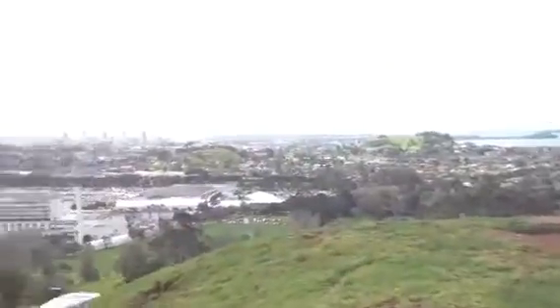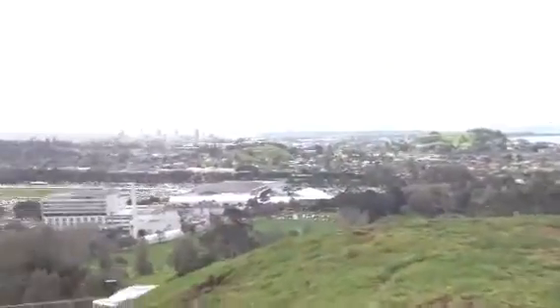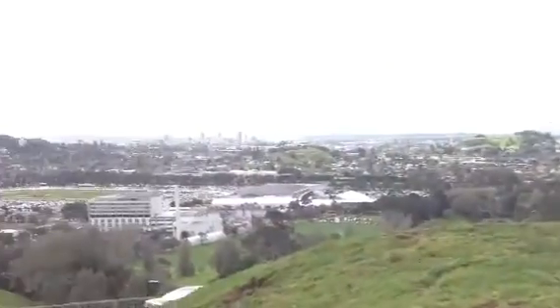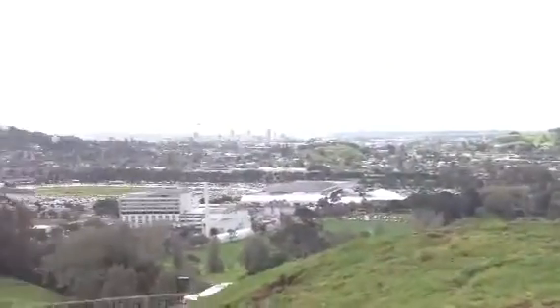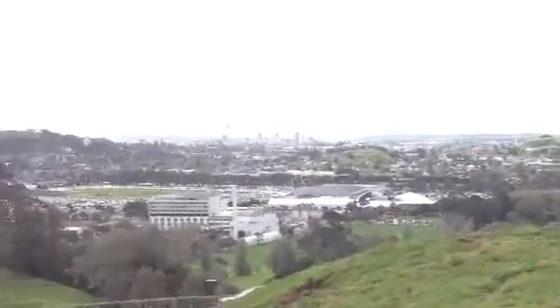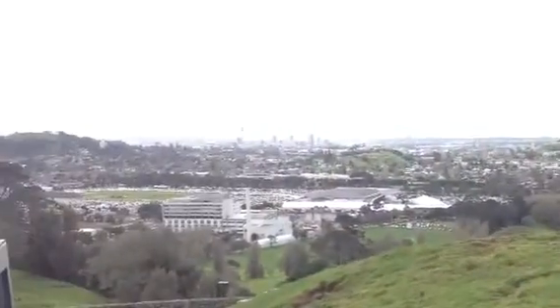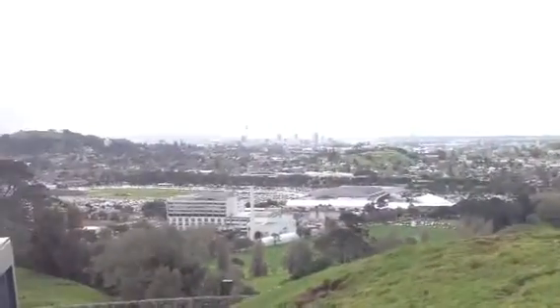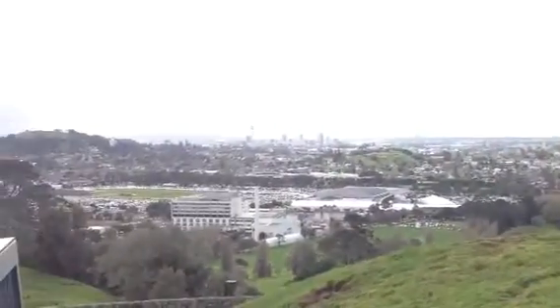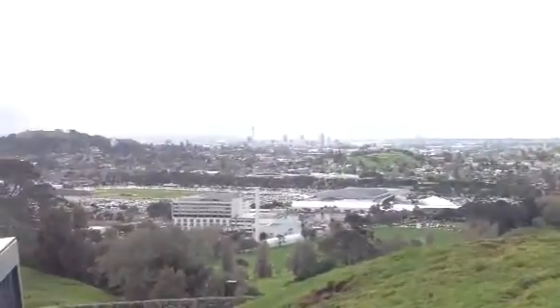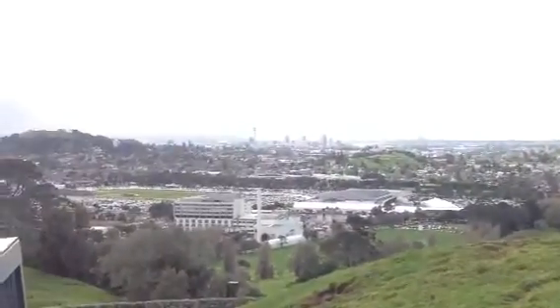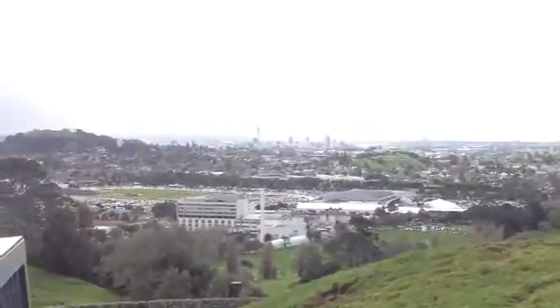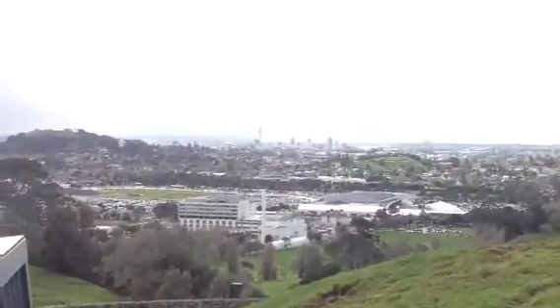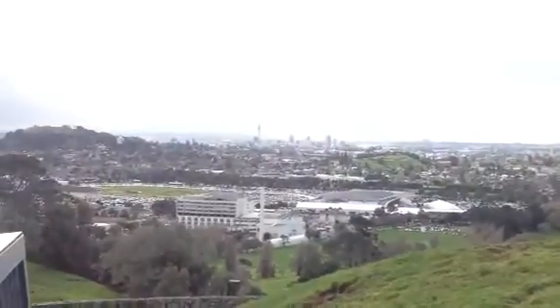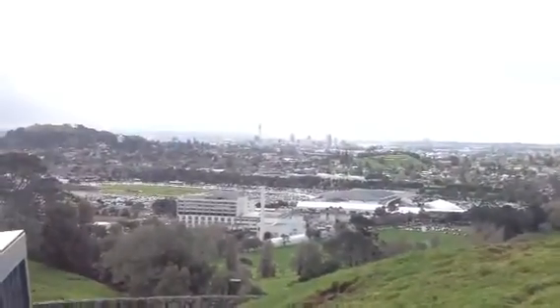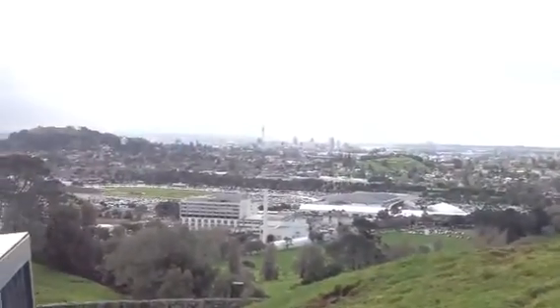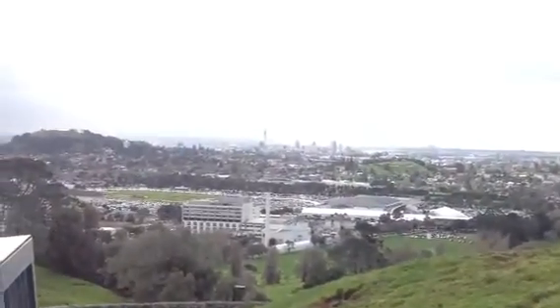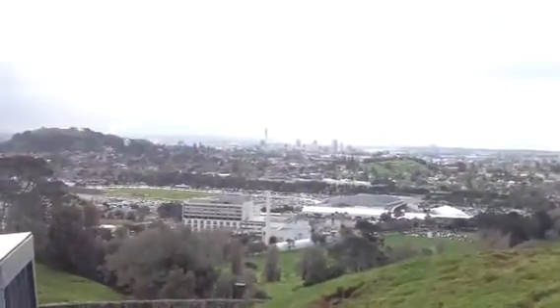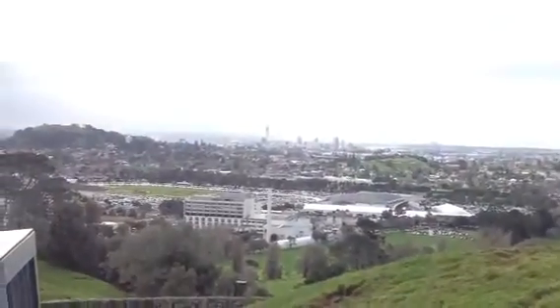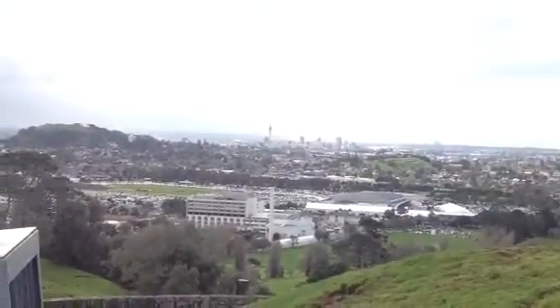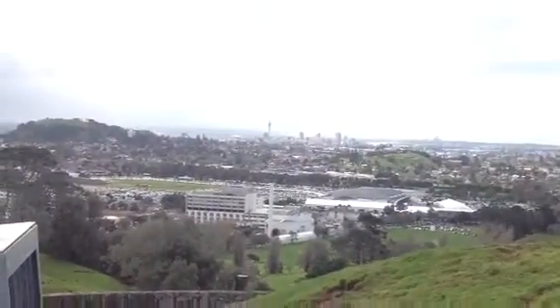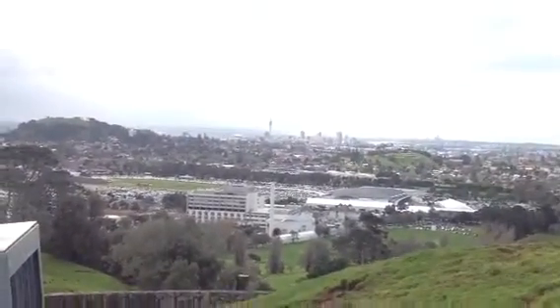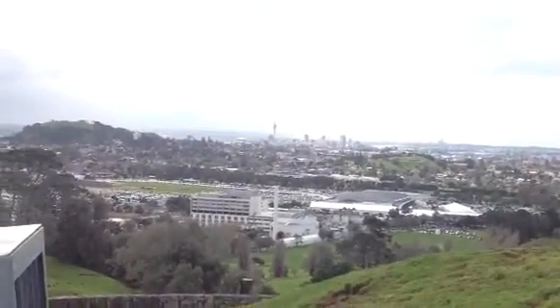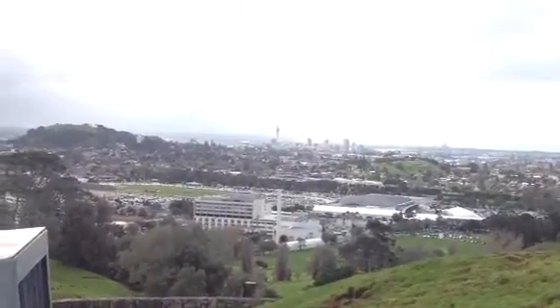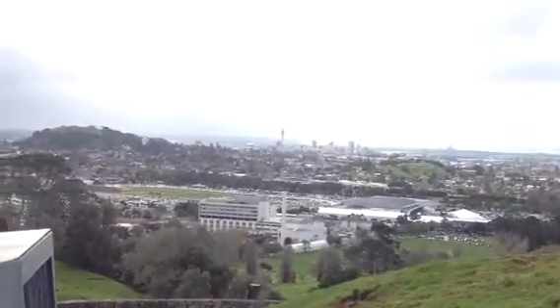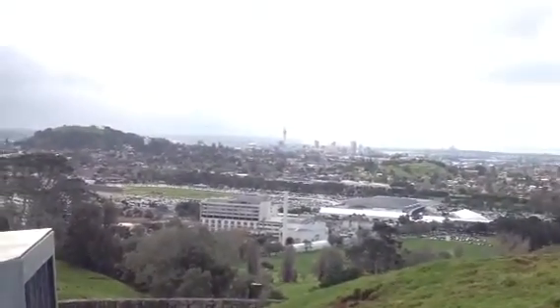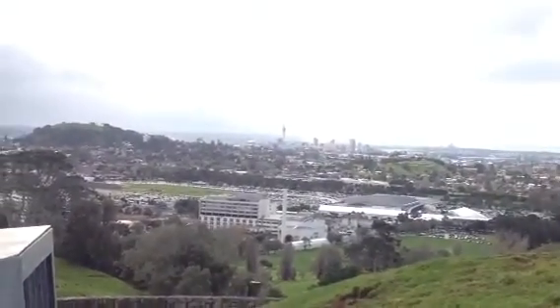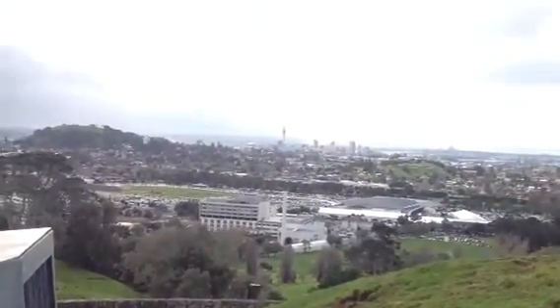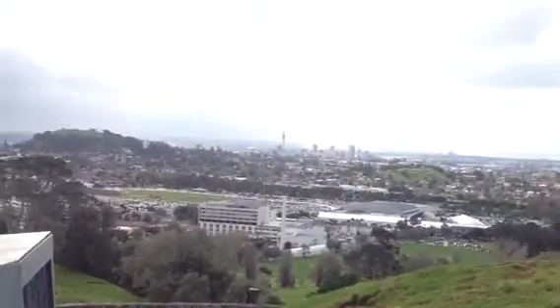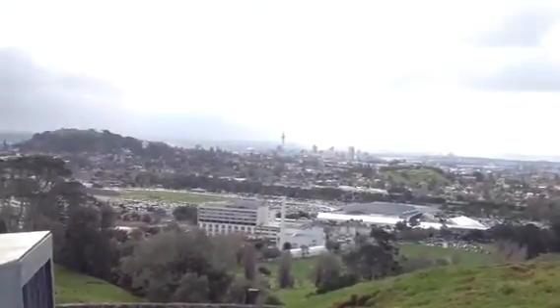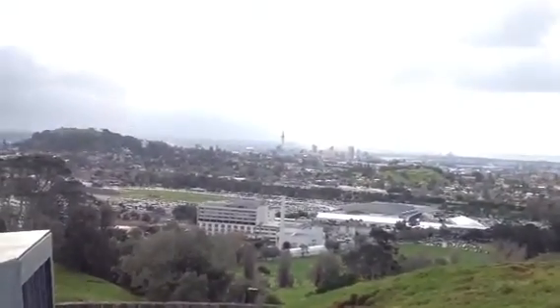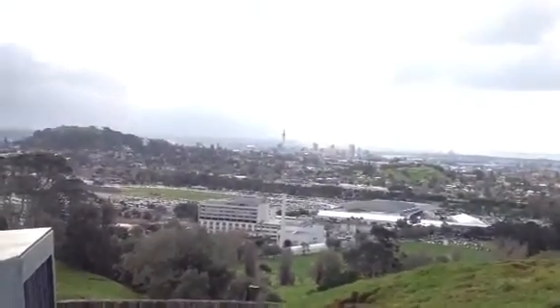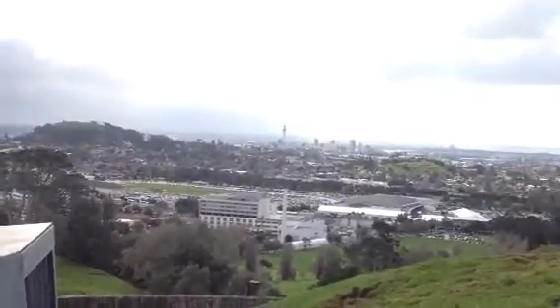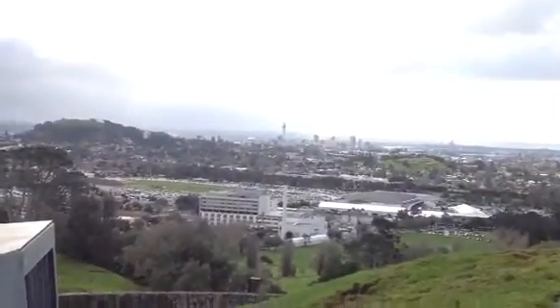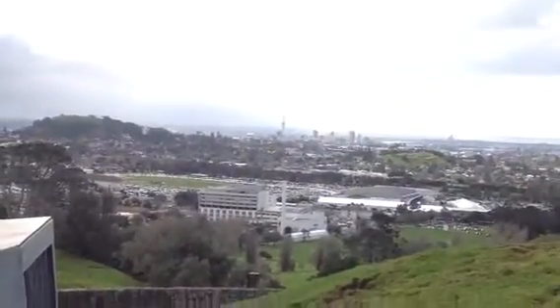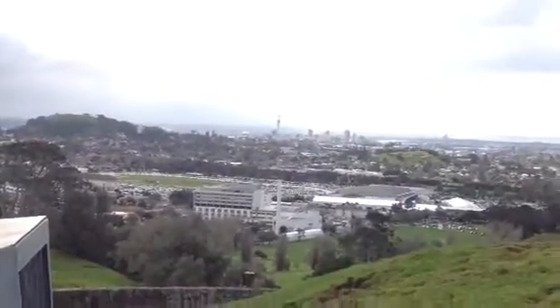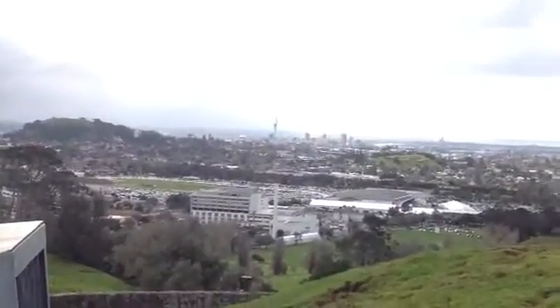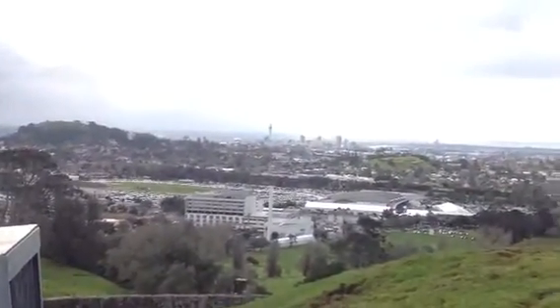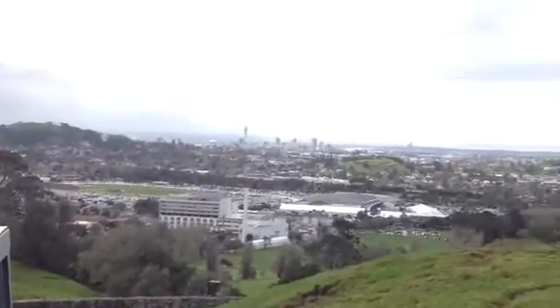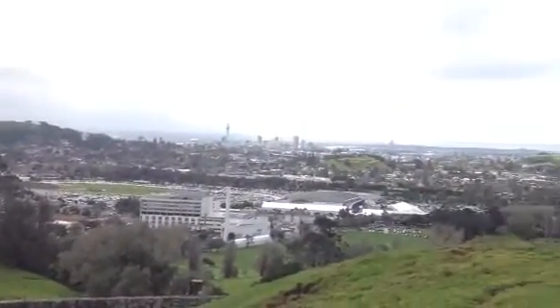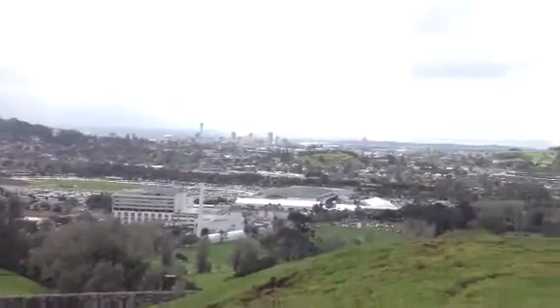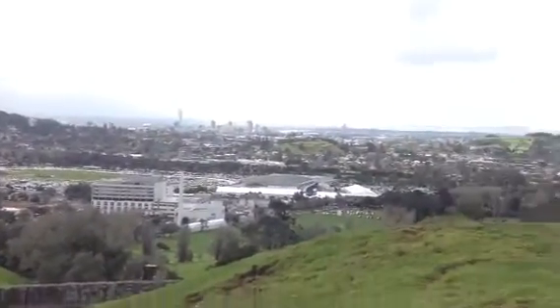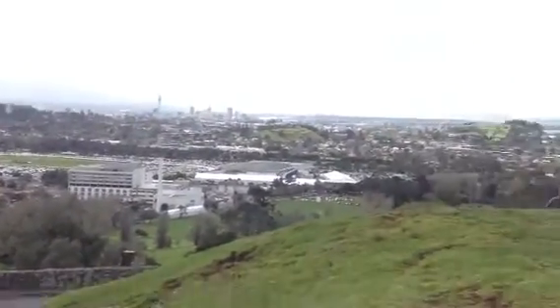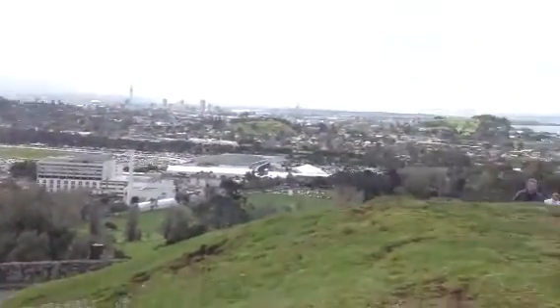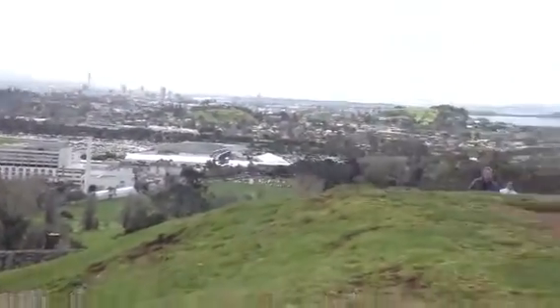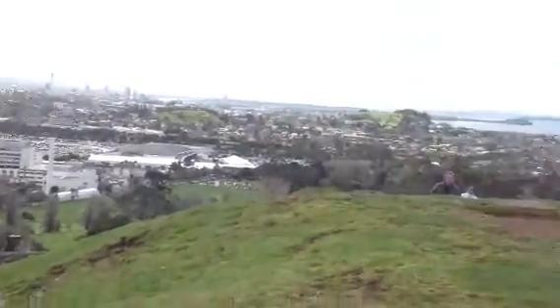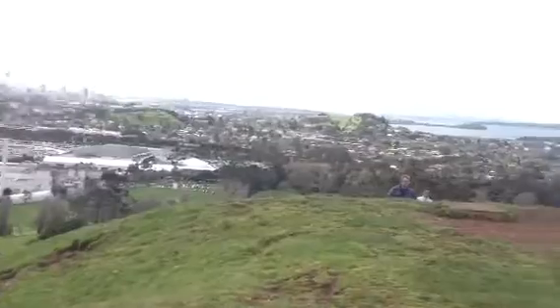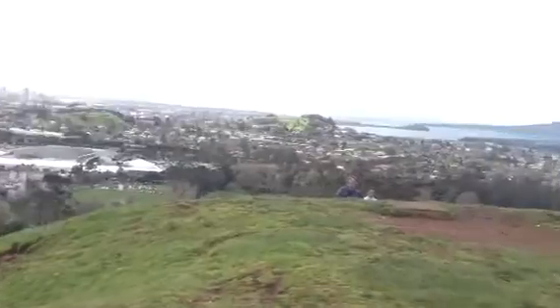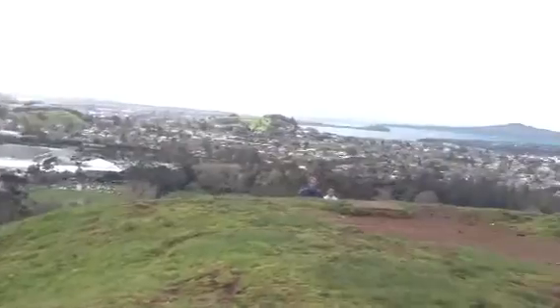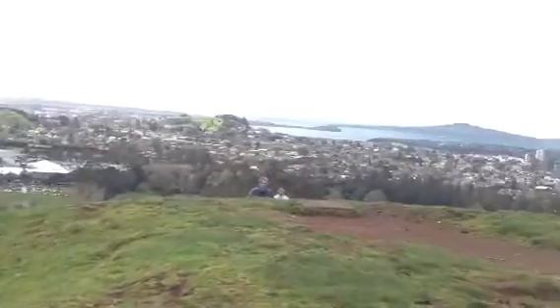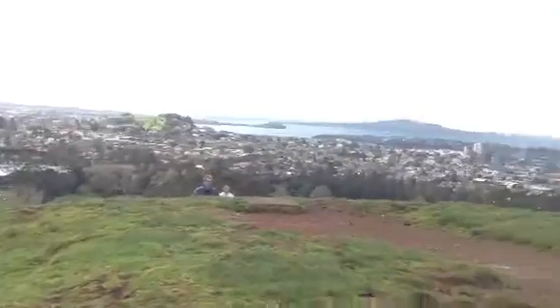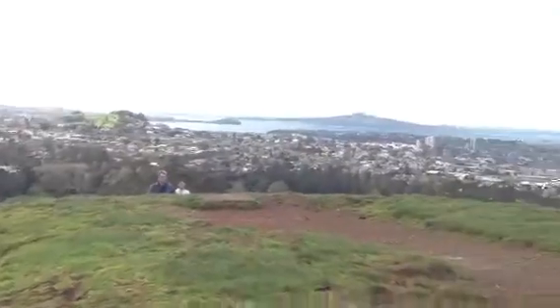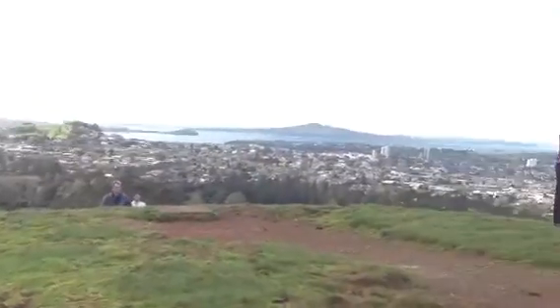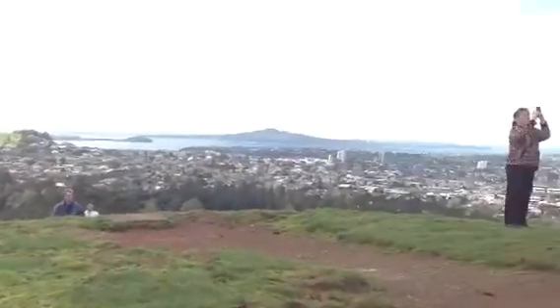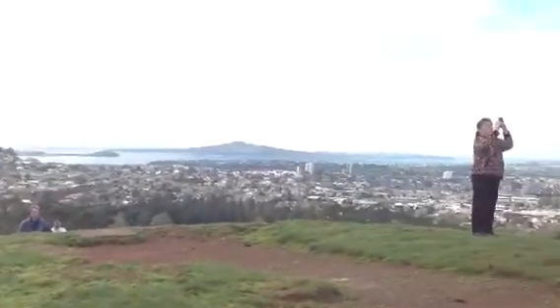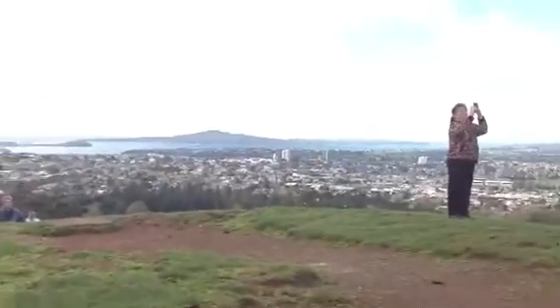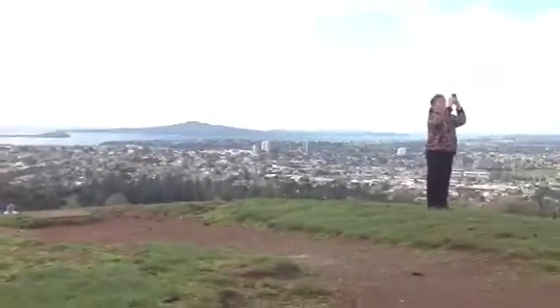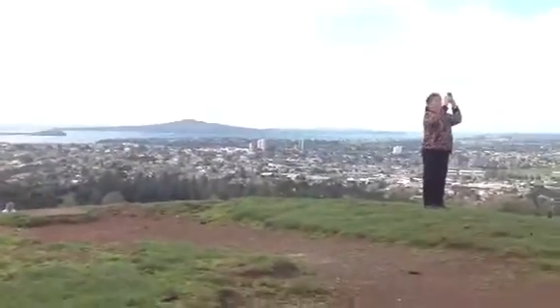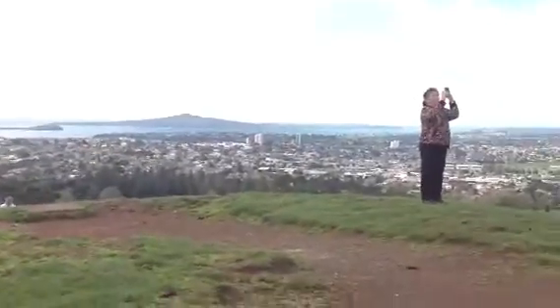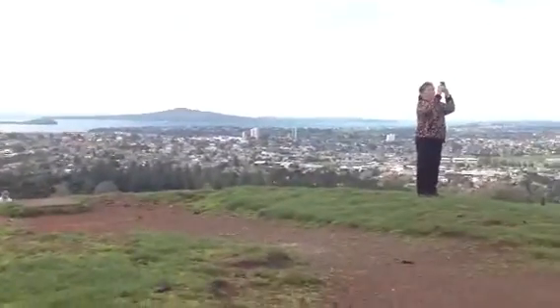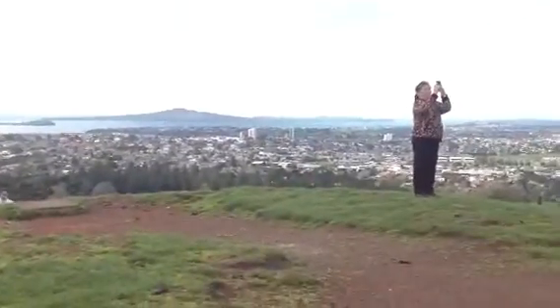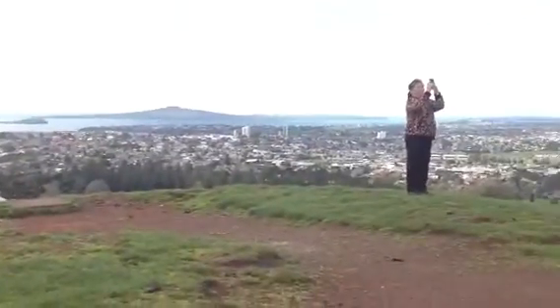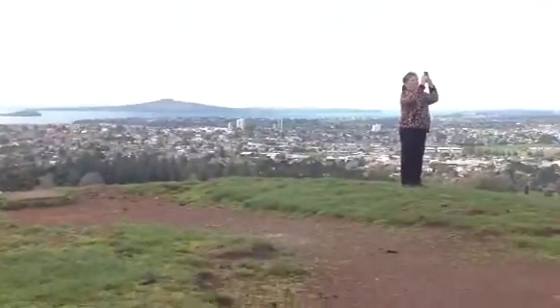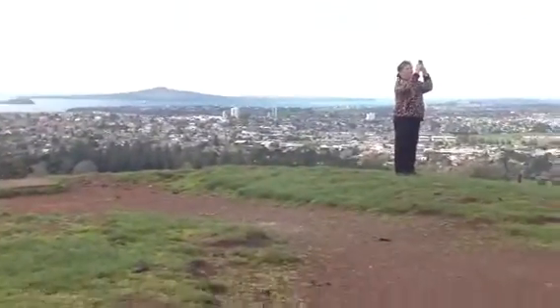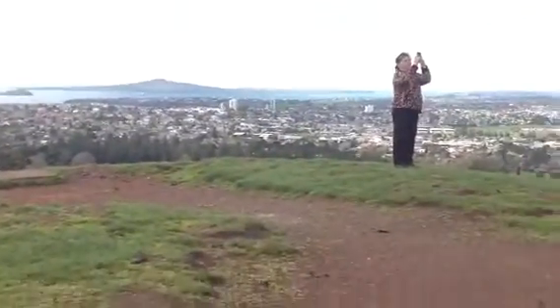There's a sky tower over there. Tell me about the tree.